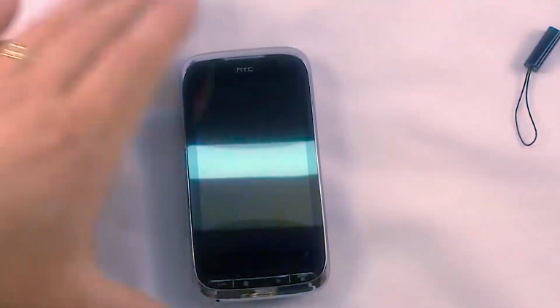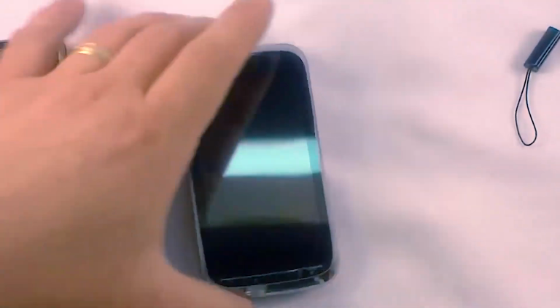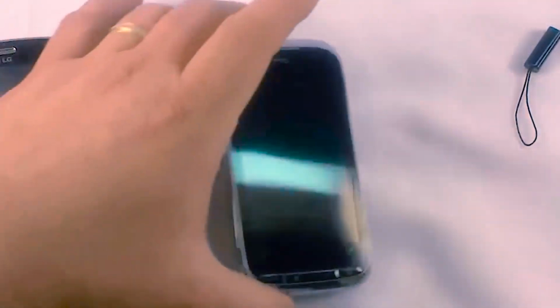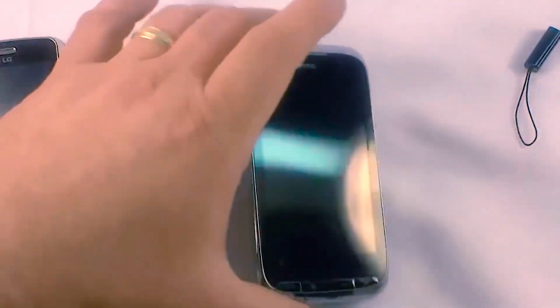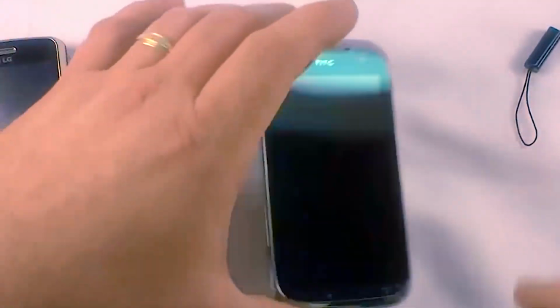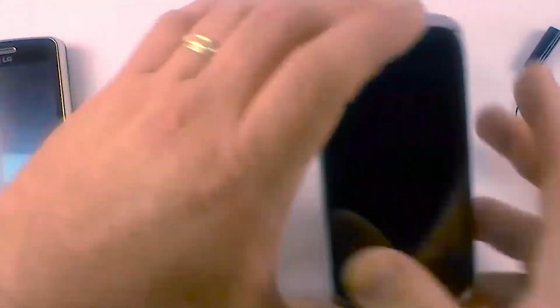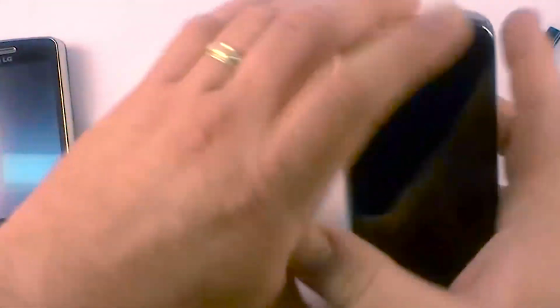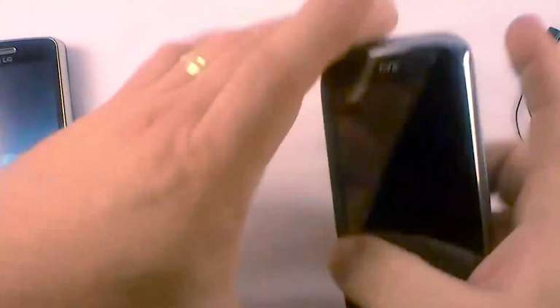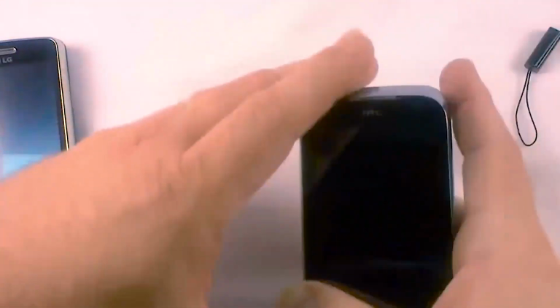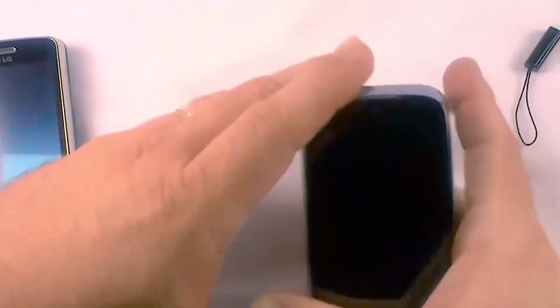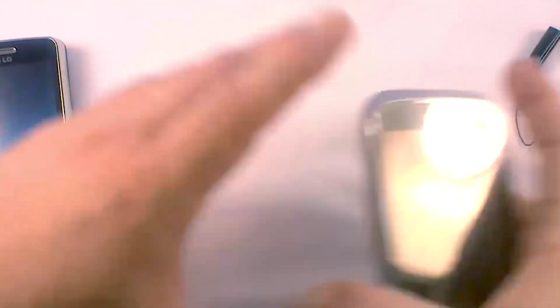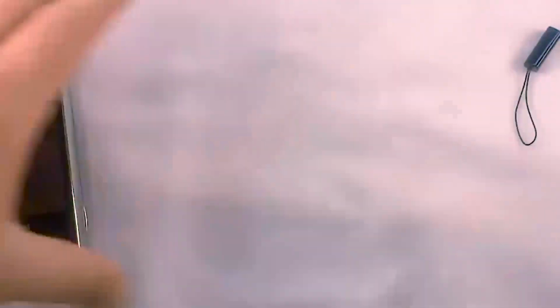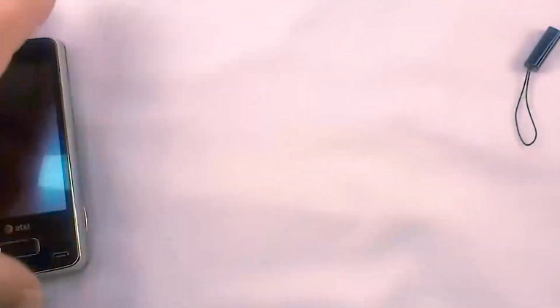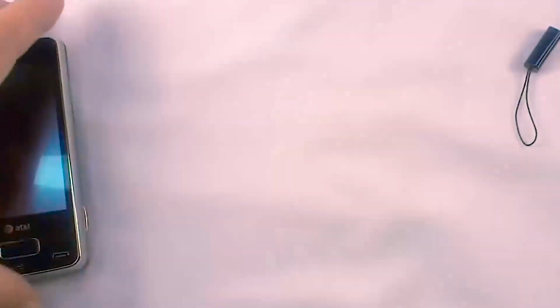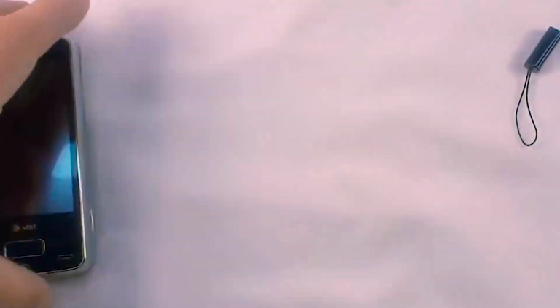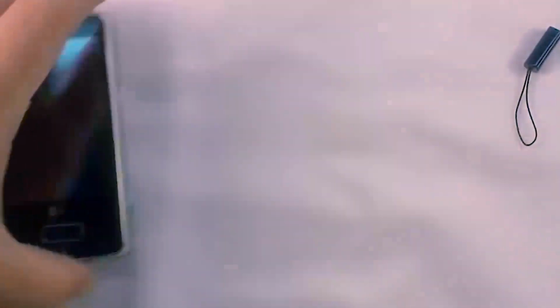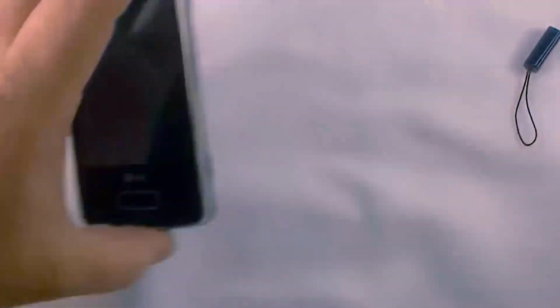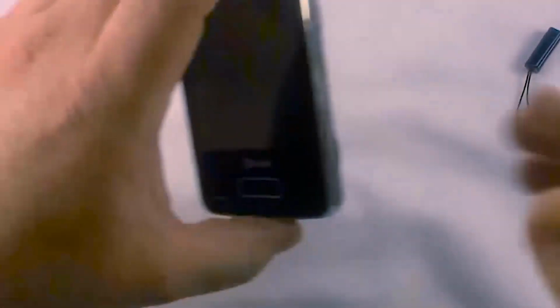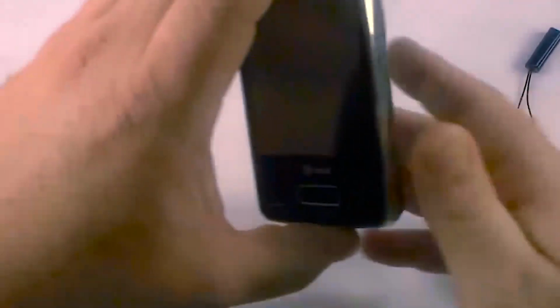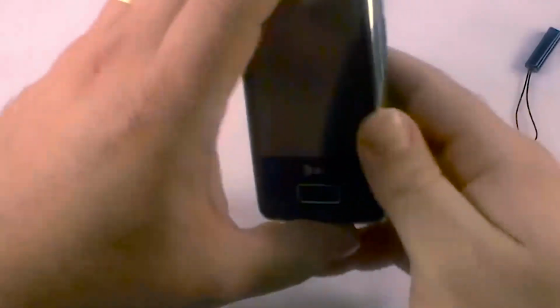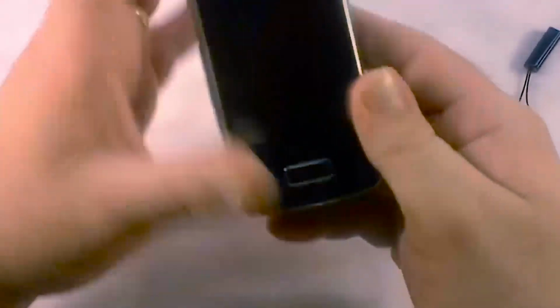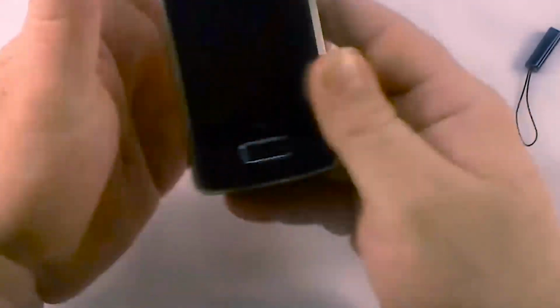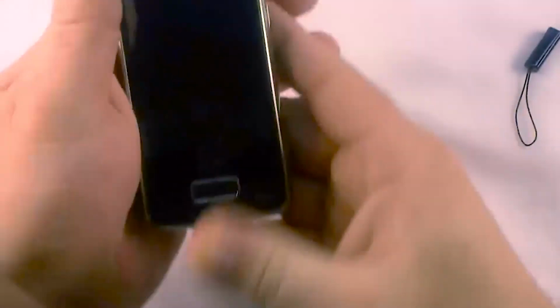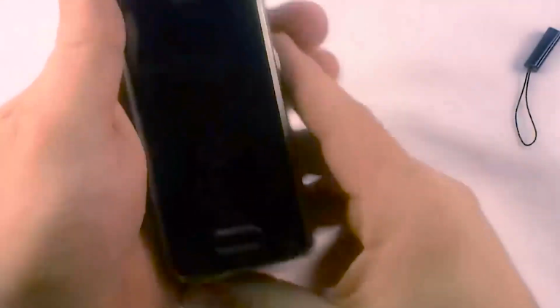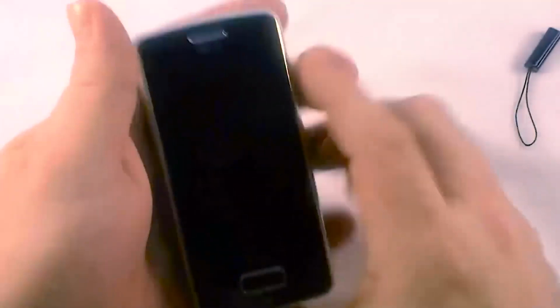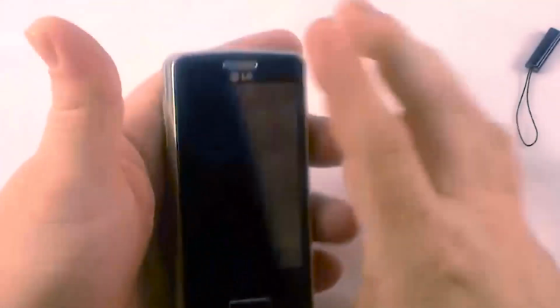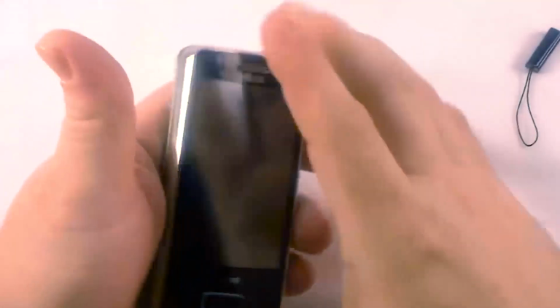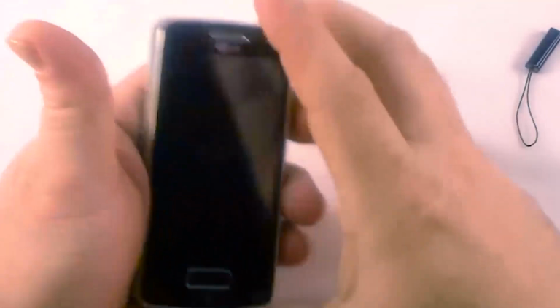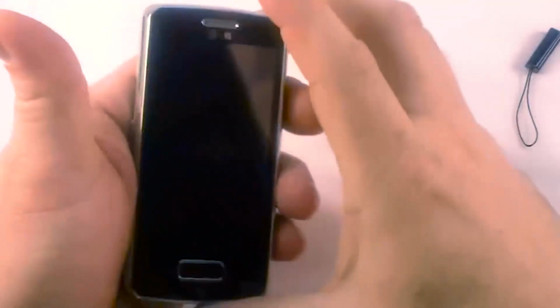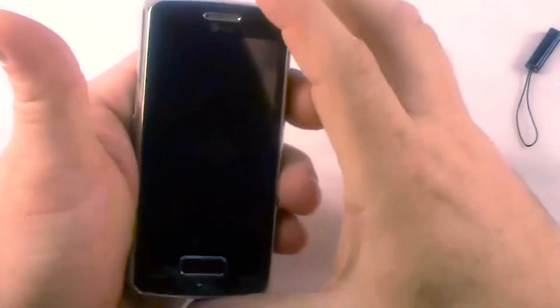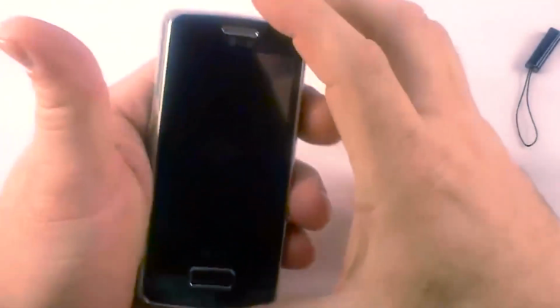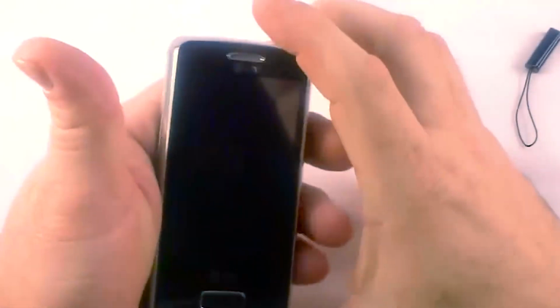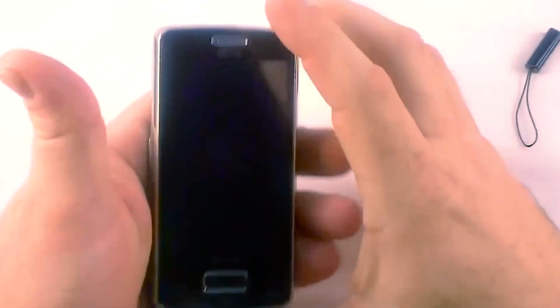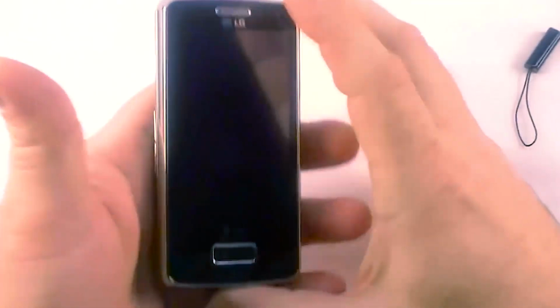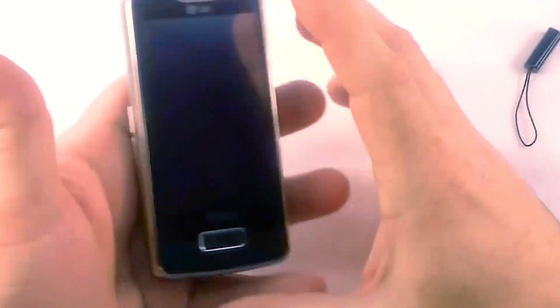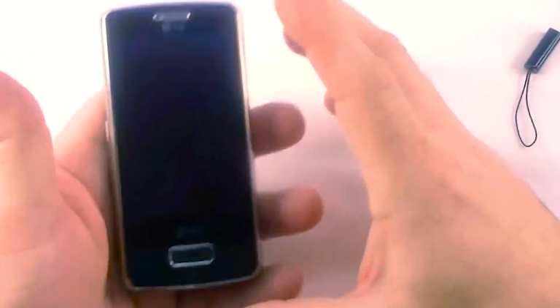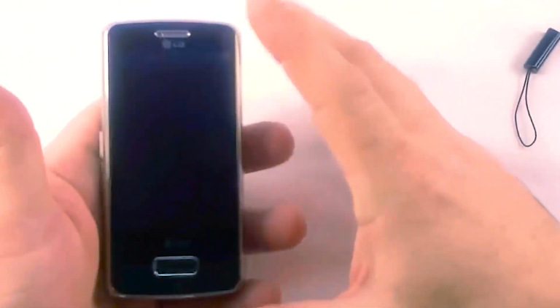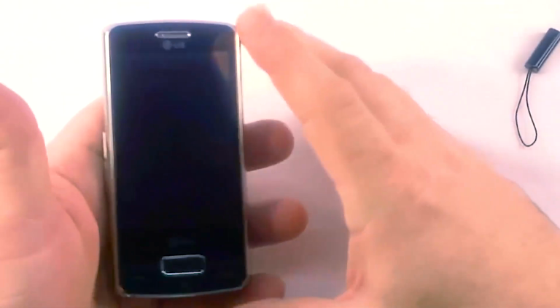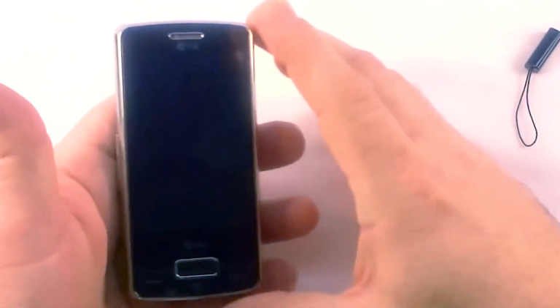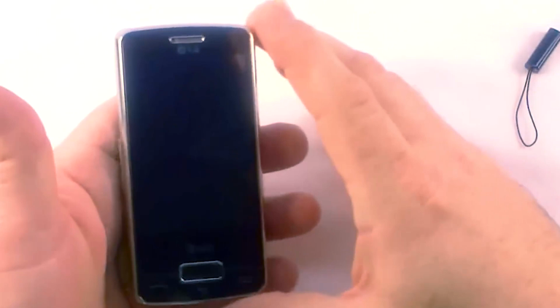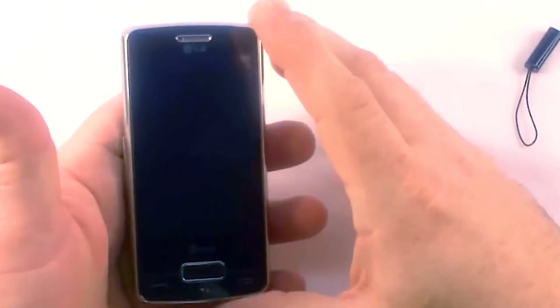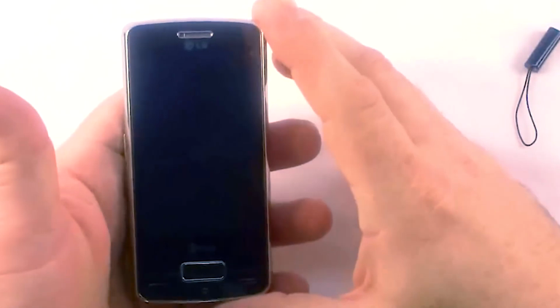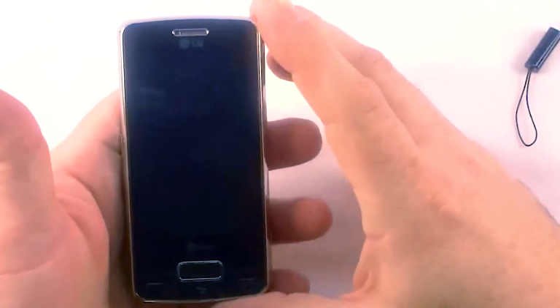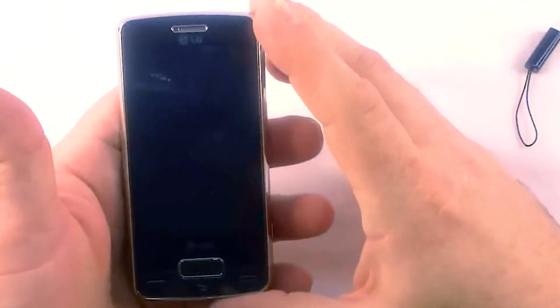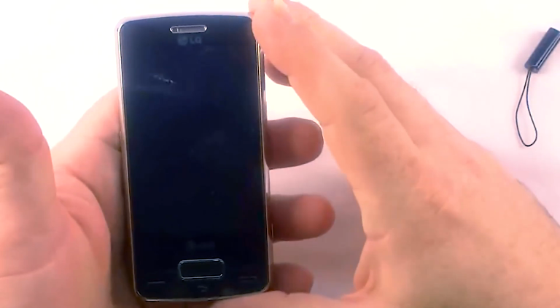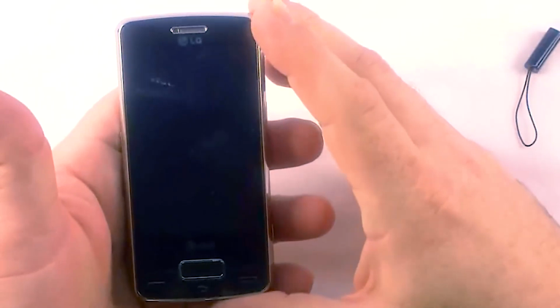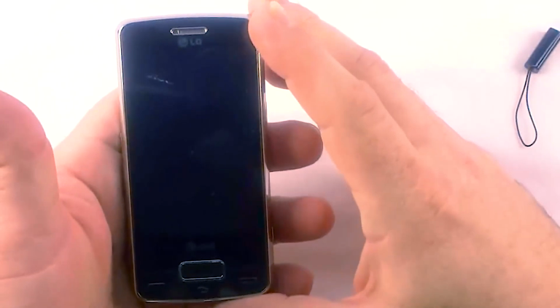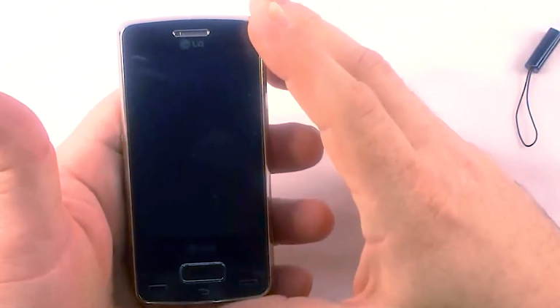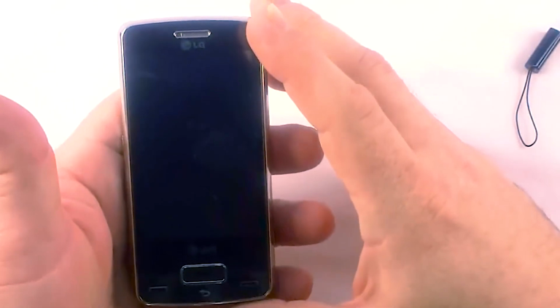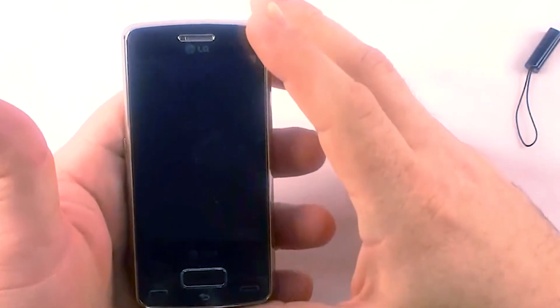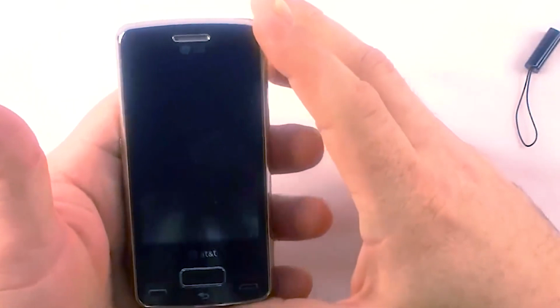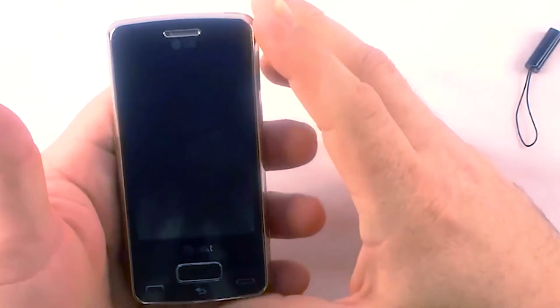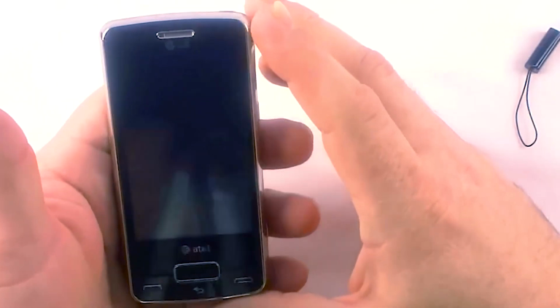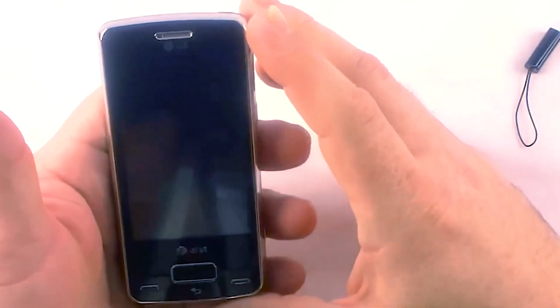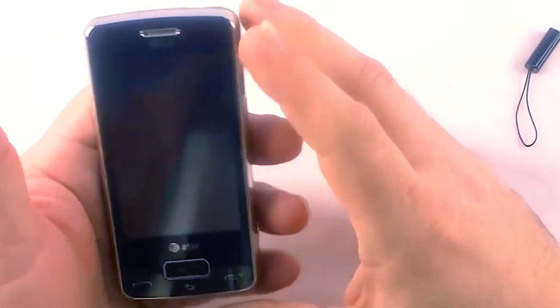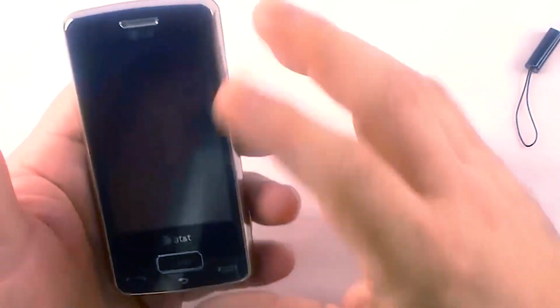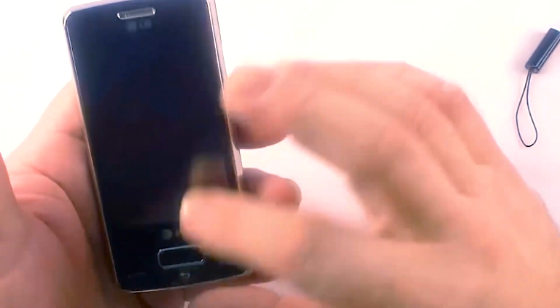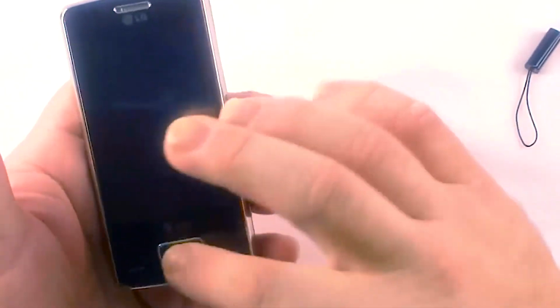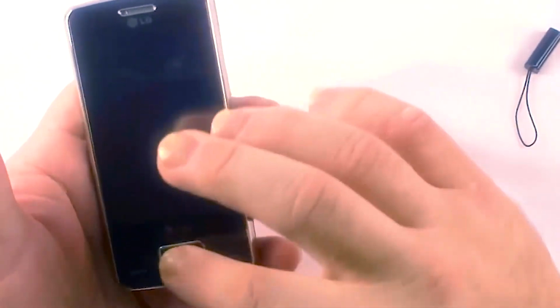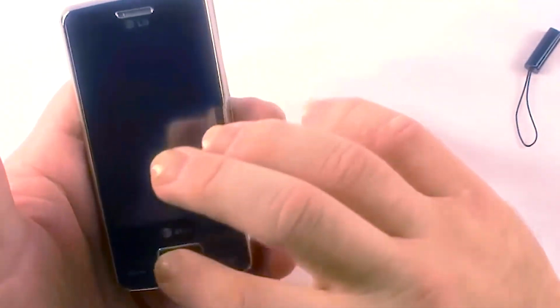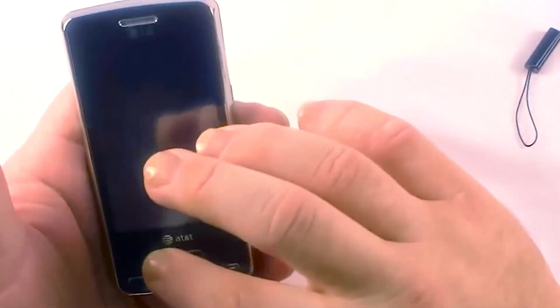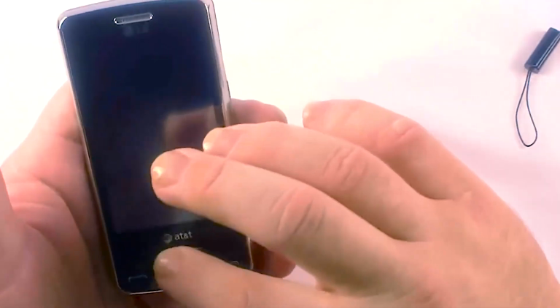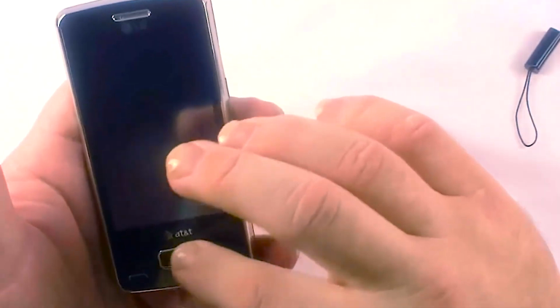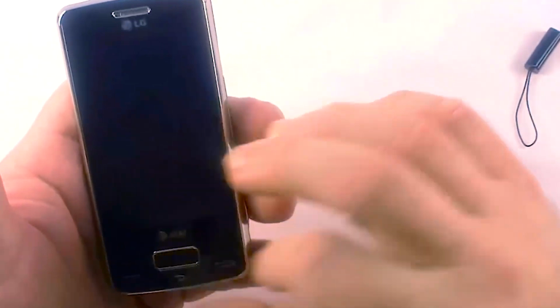Anyway, I'm not going to have my SIM card in here for the software tour, but let me get into that.